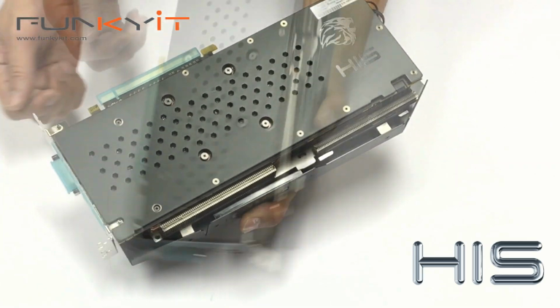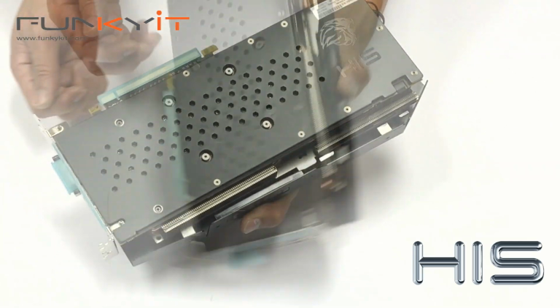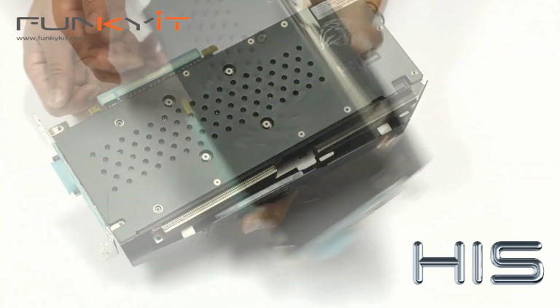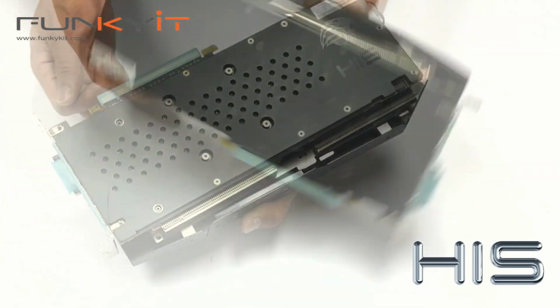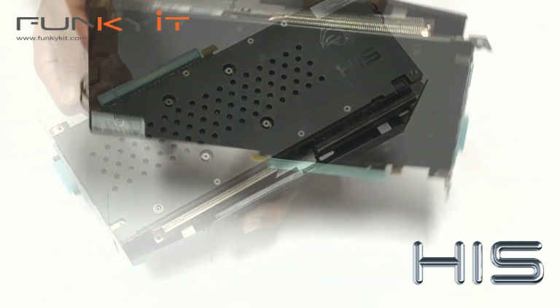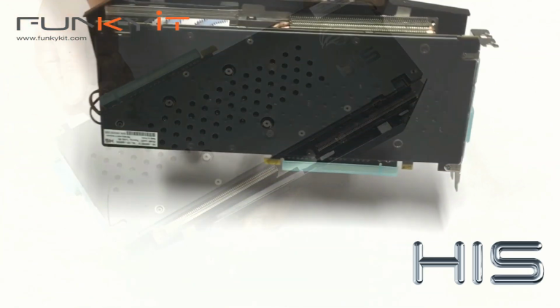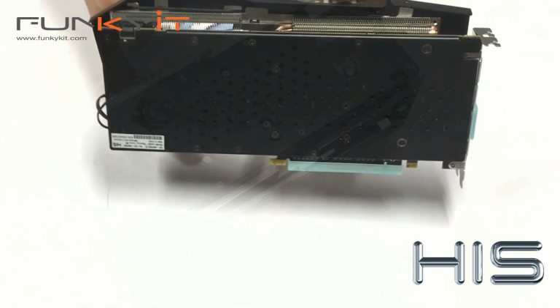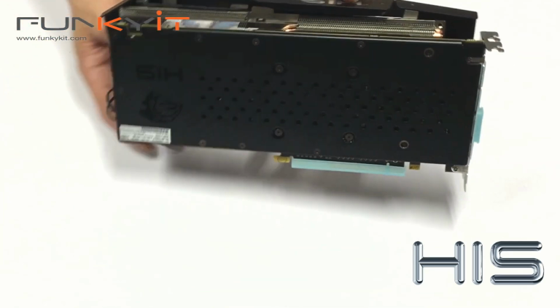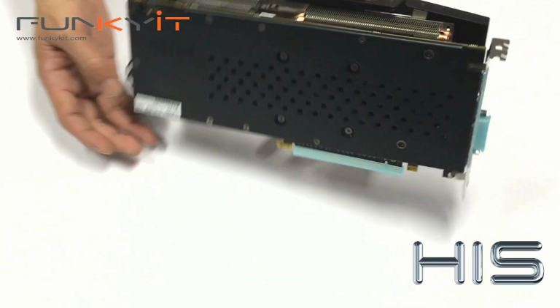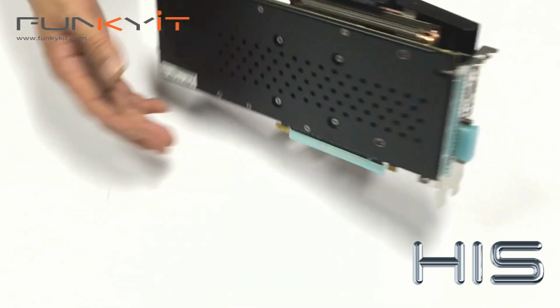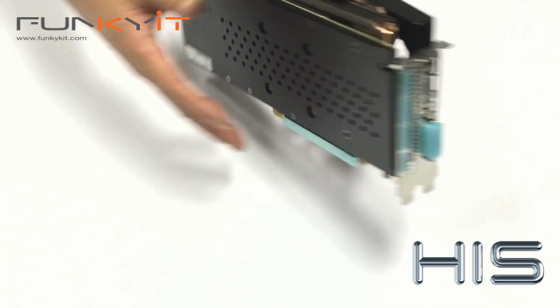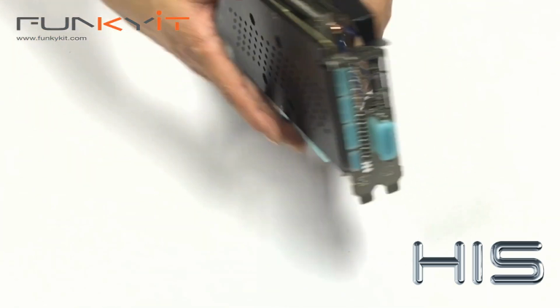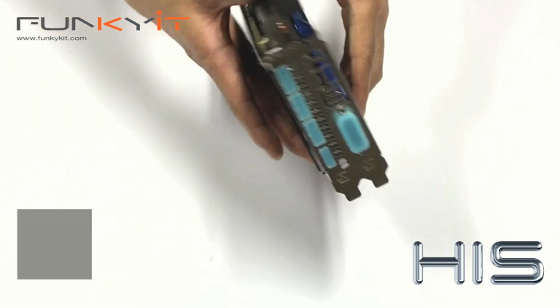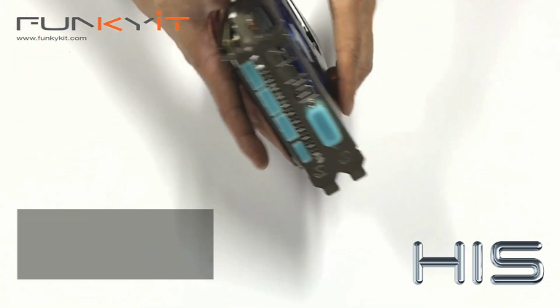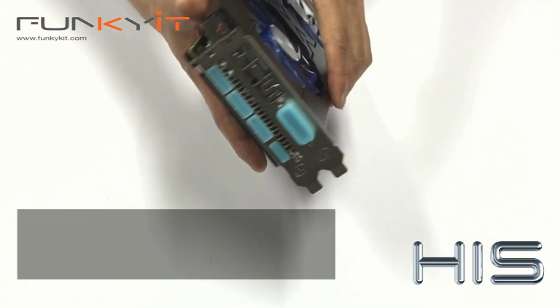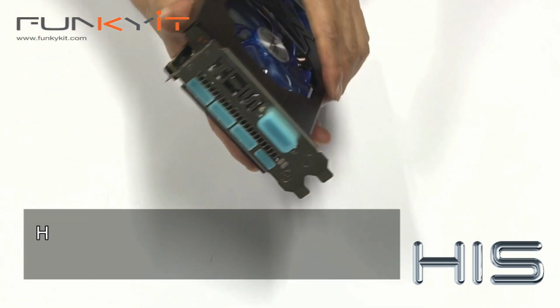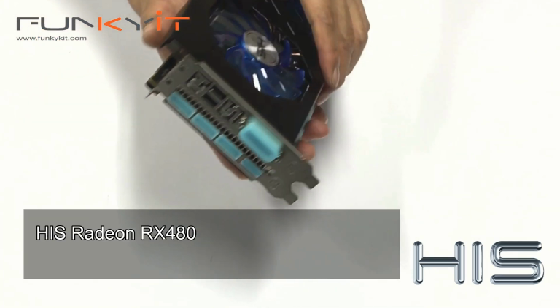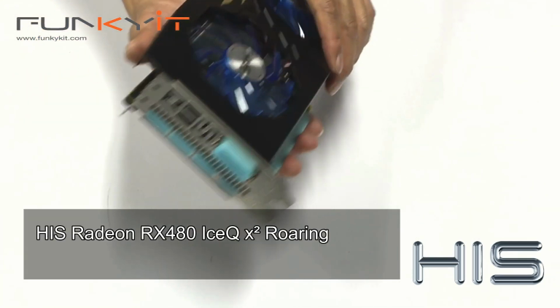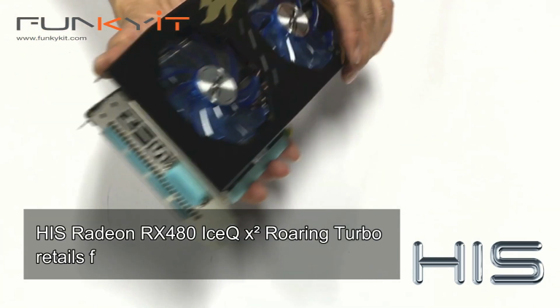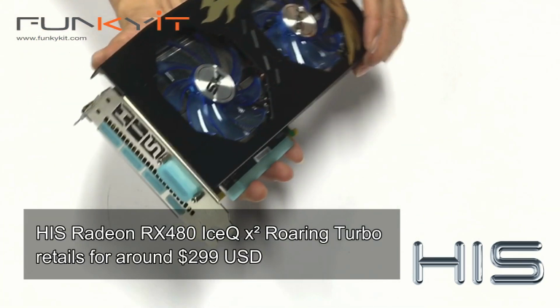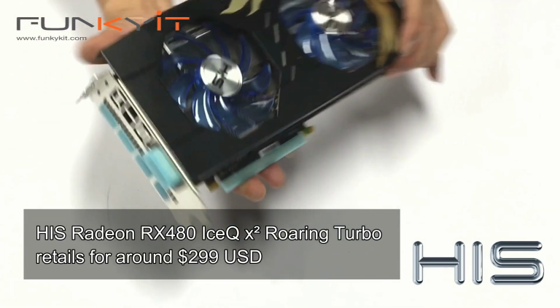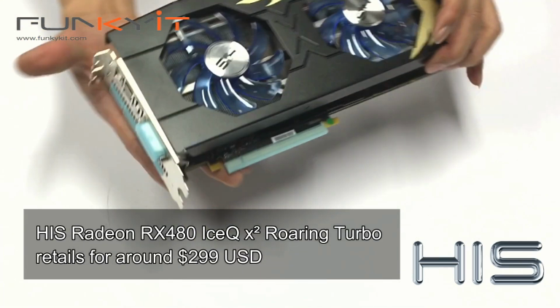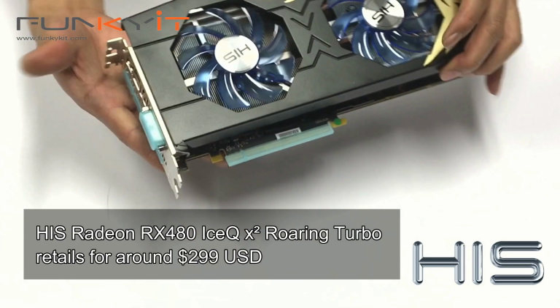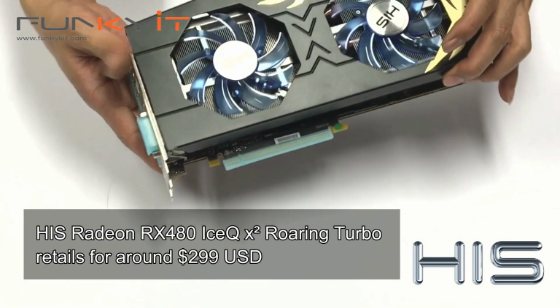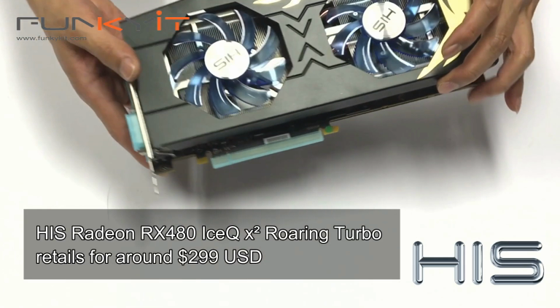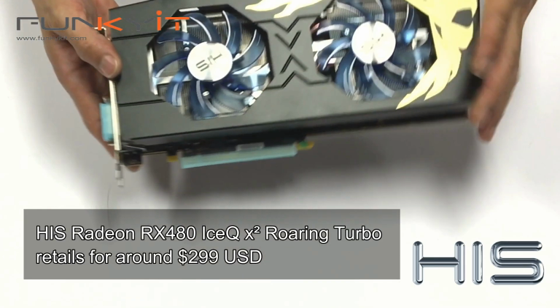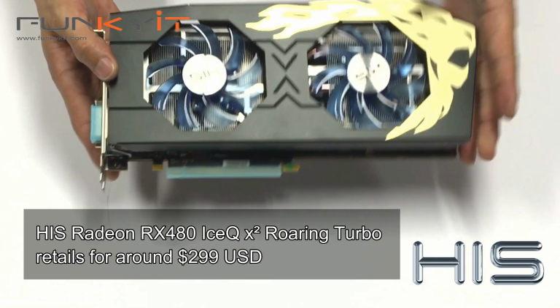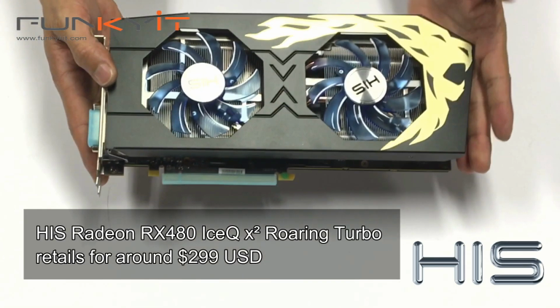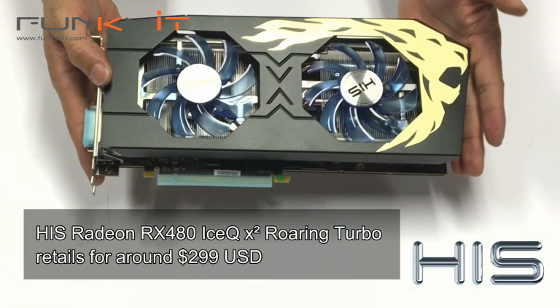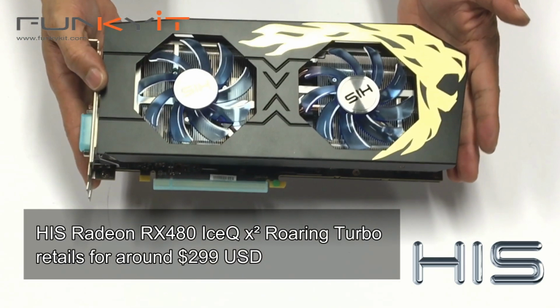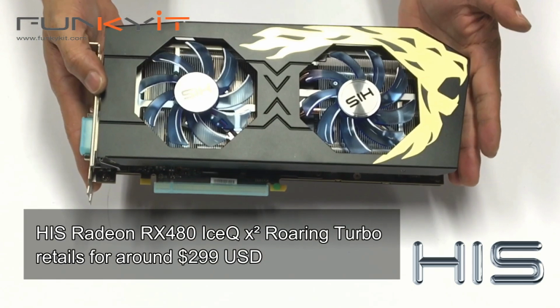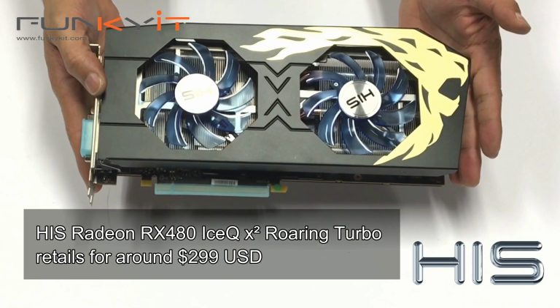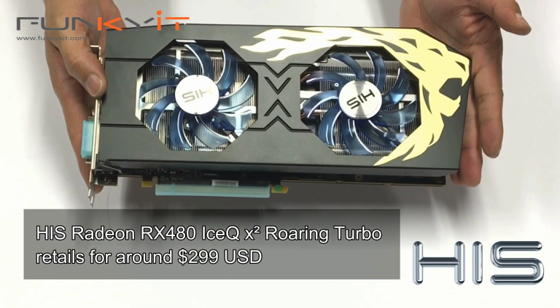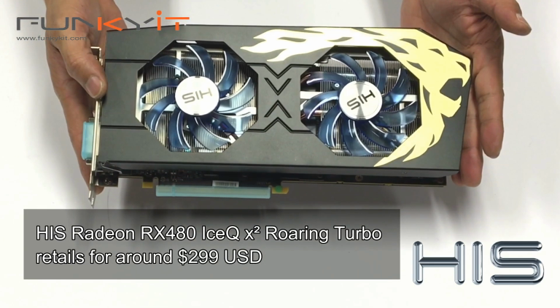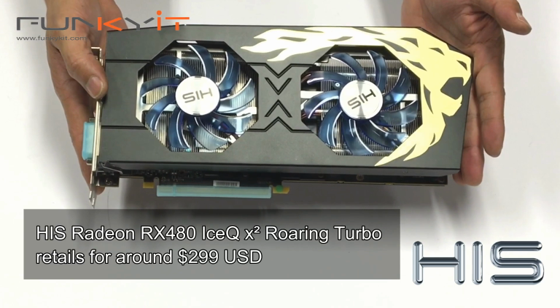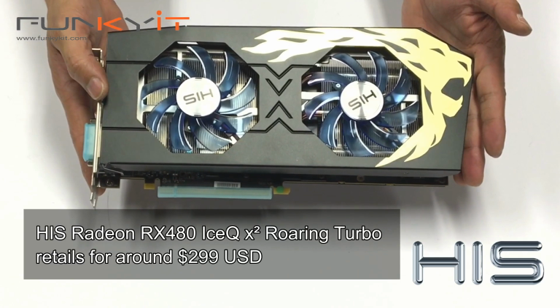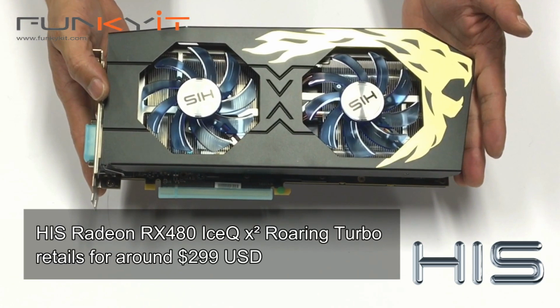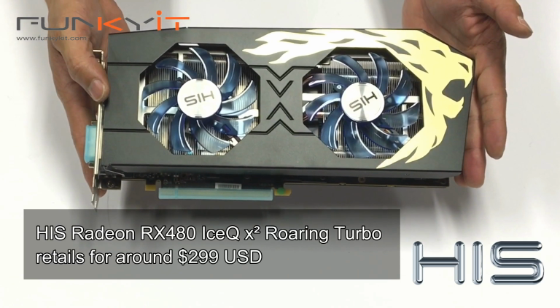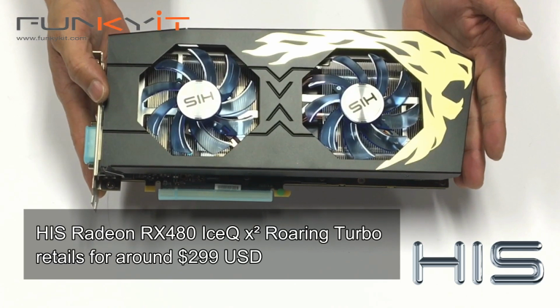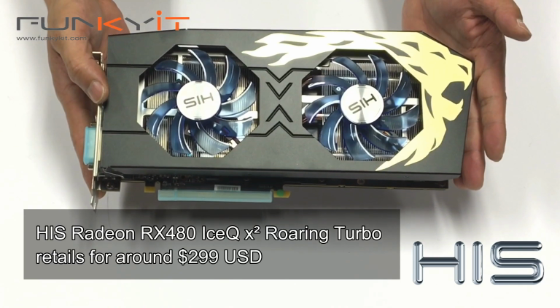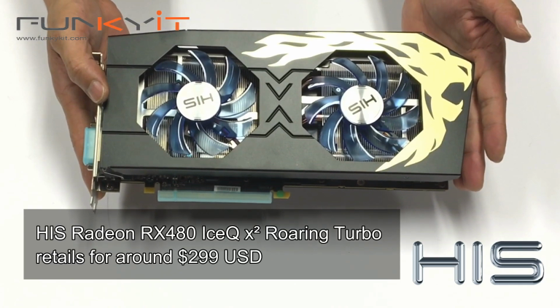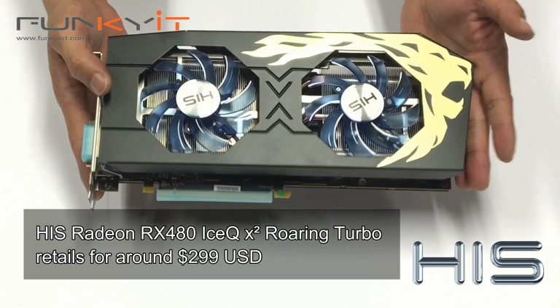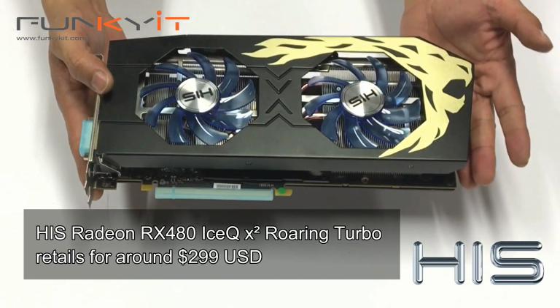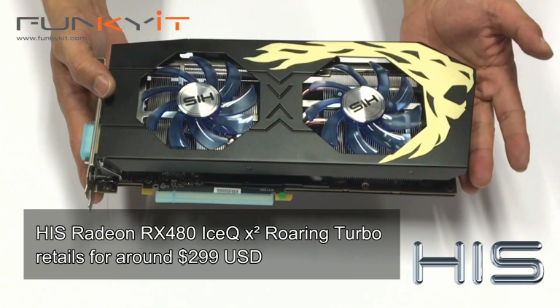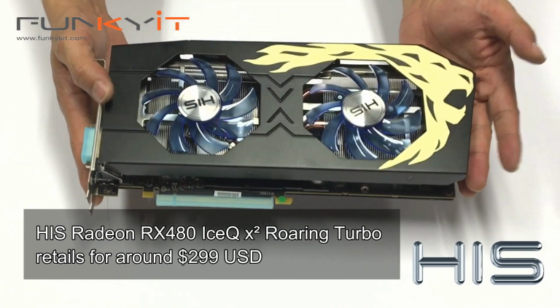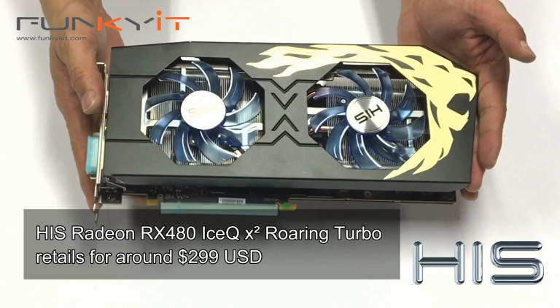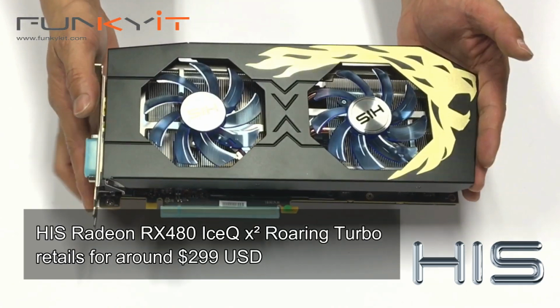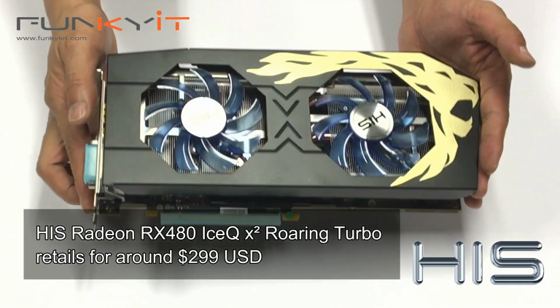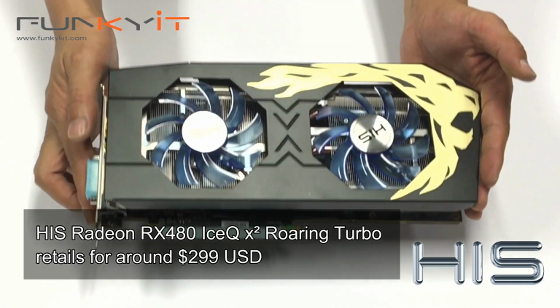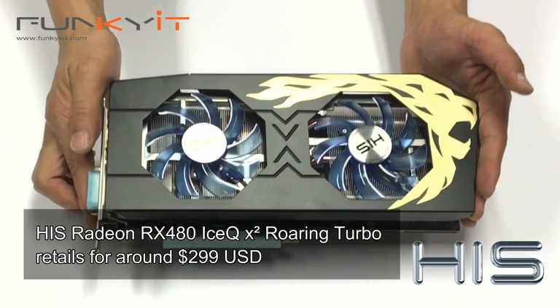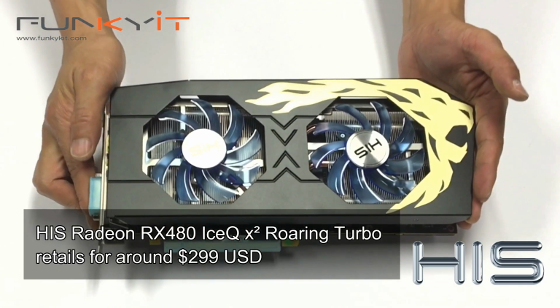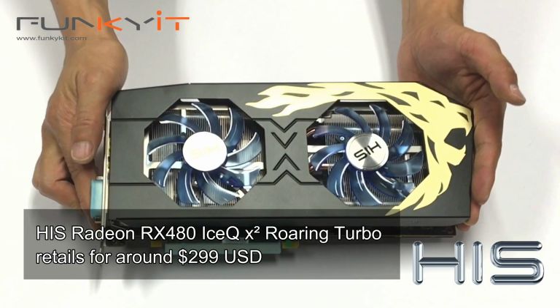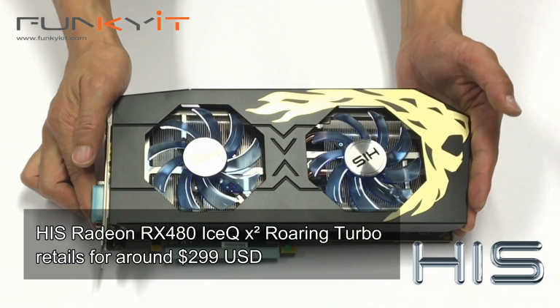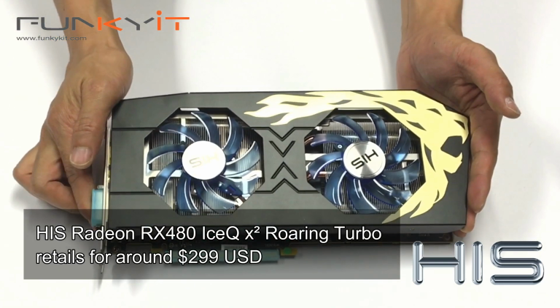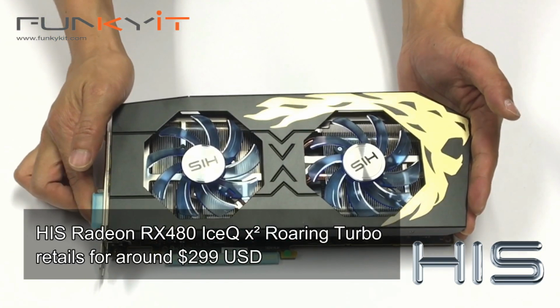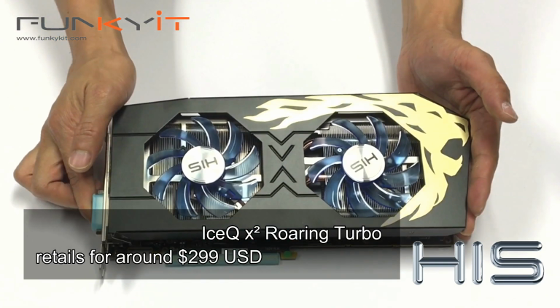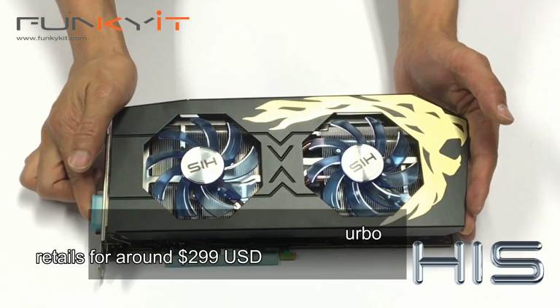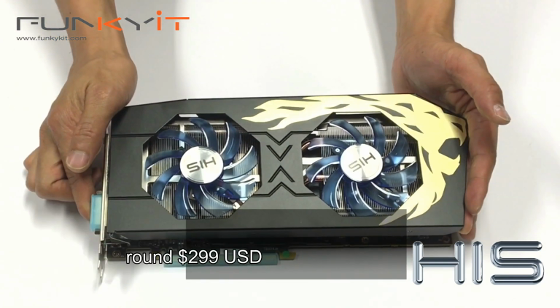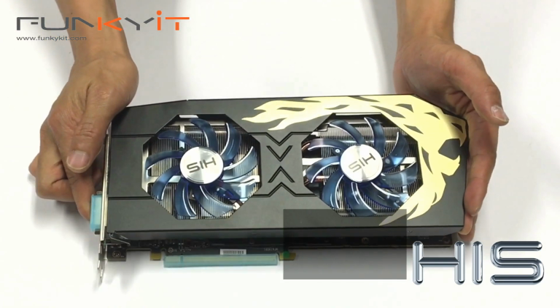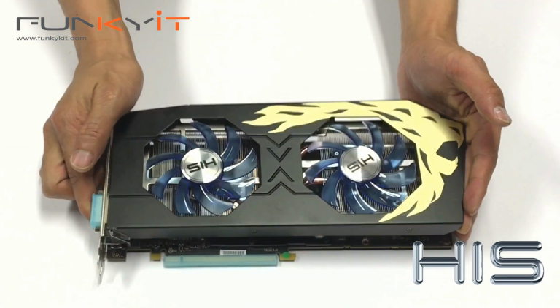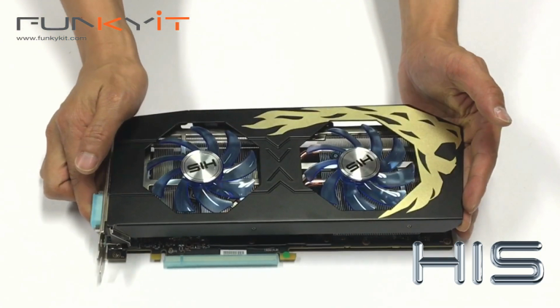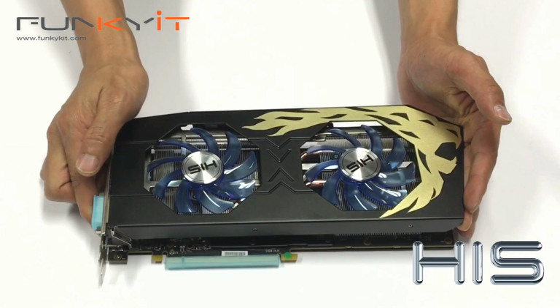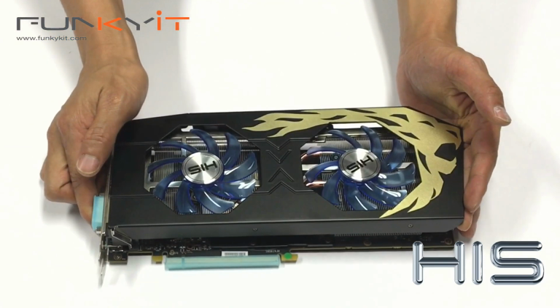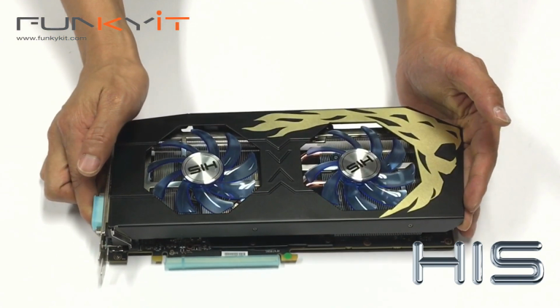The HIS Radeon RX 480 Roaring Turbo Edition retails for around $299 USD.